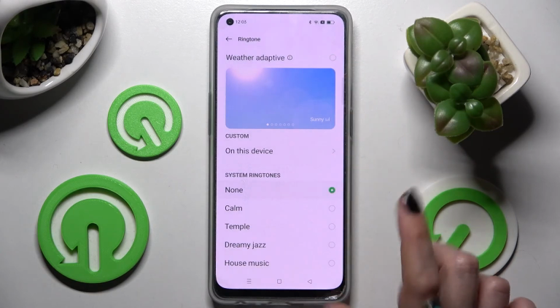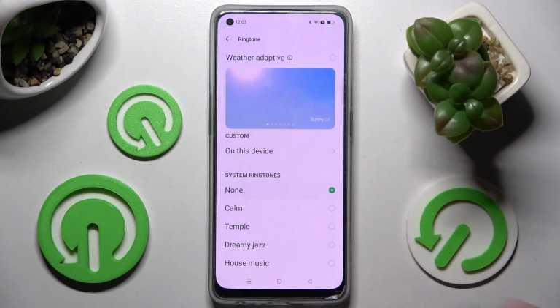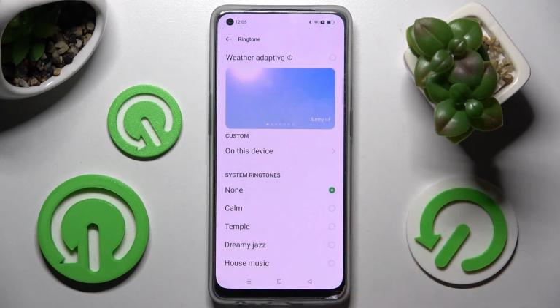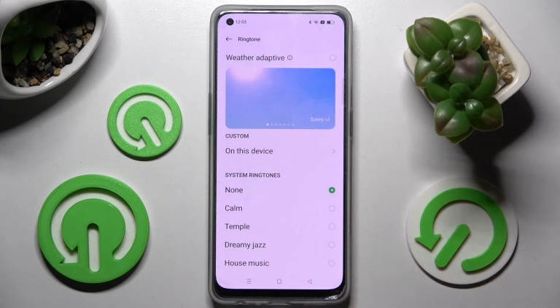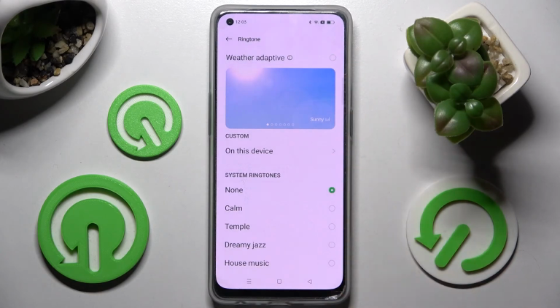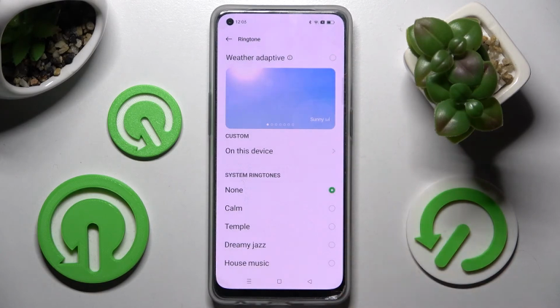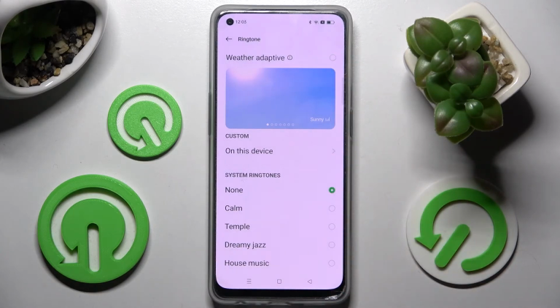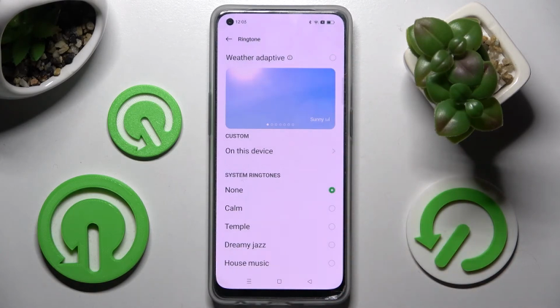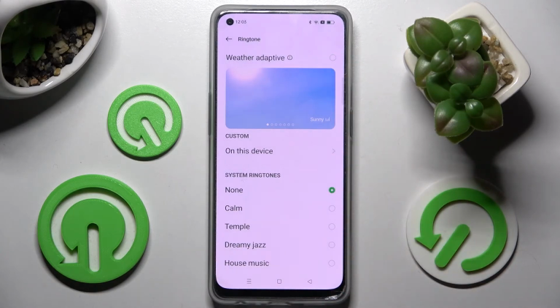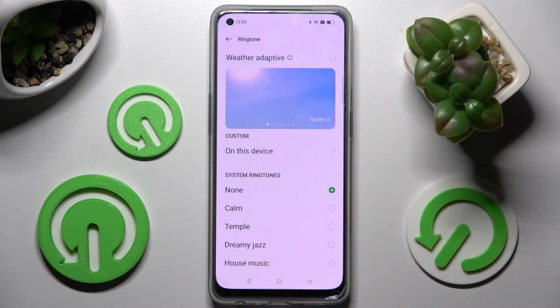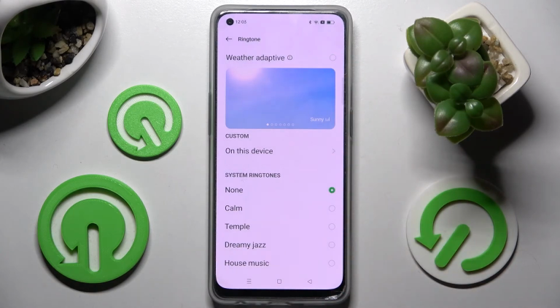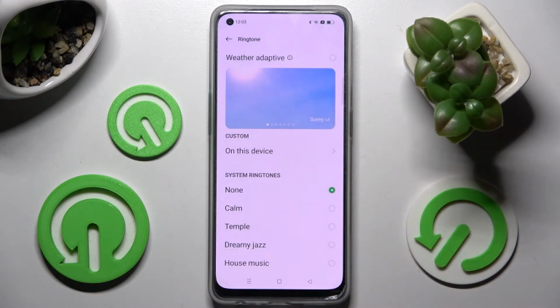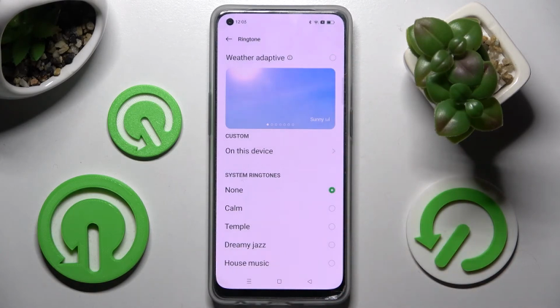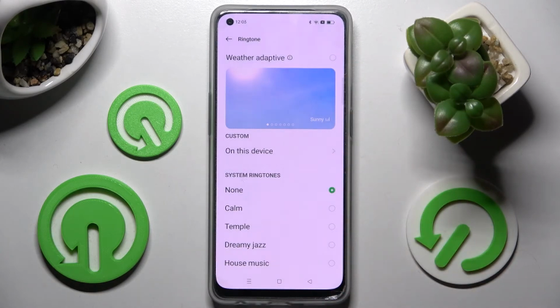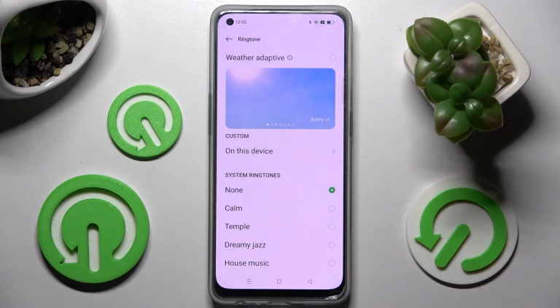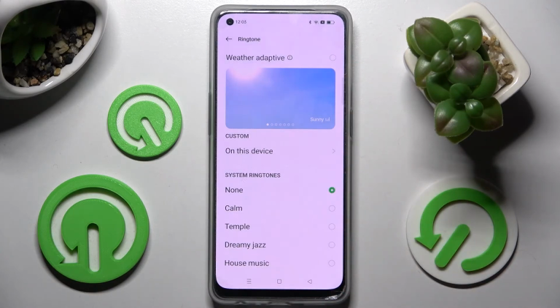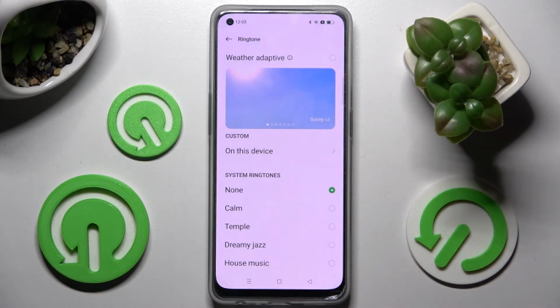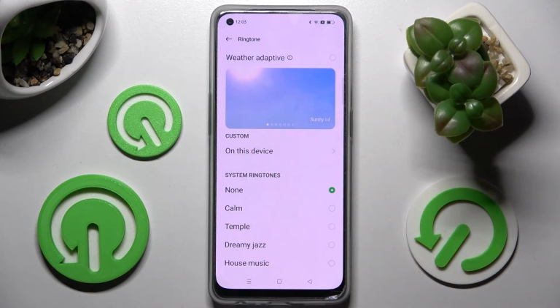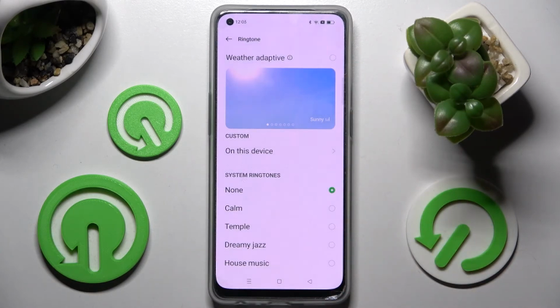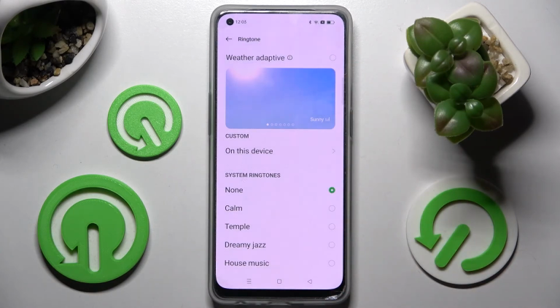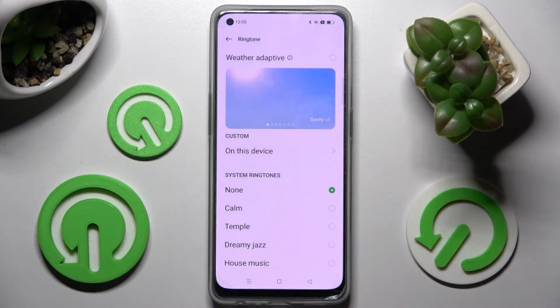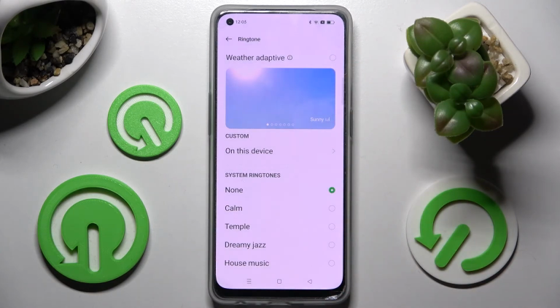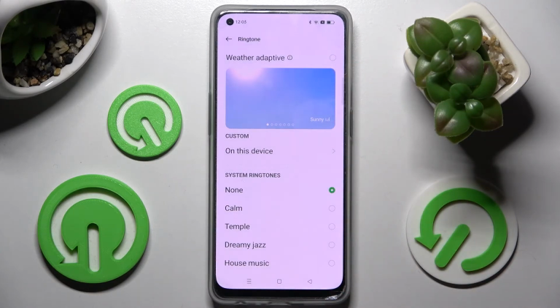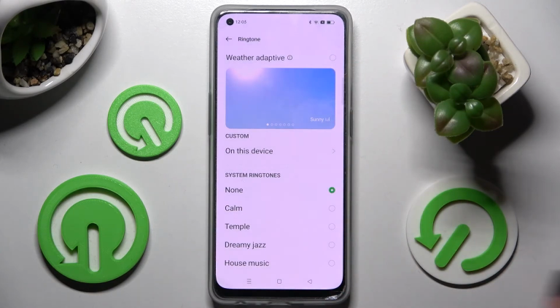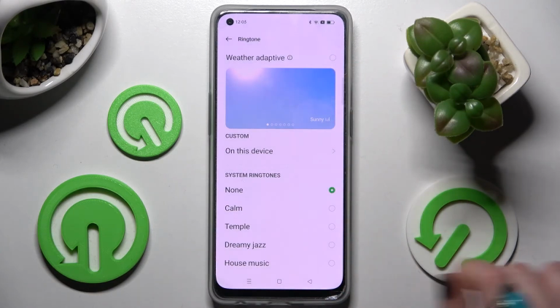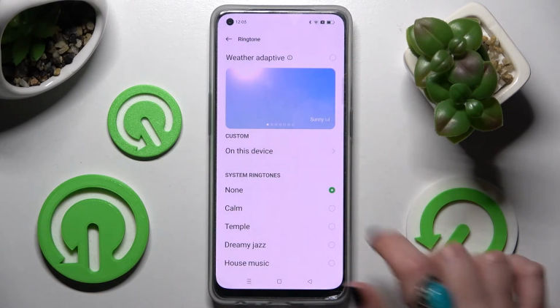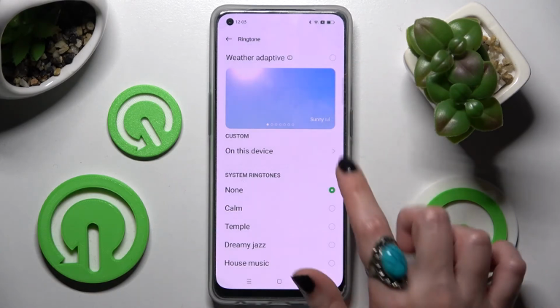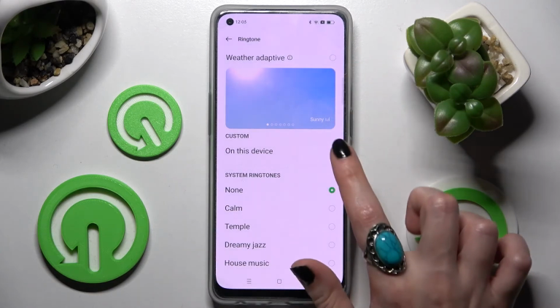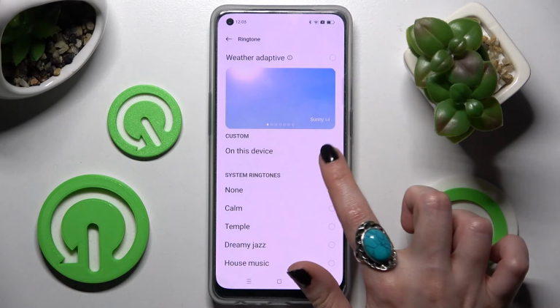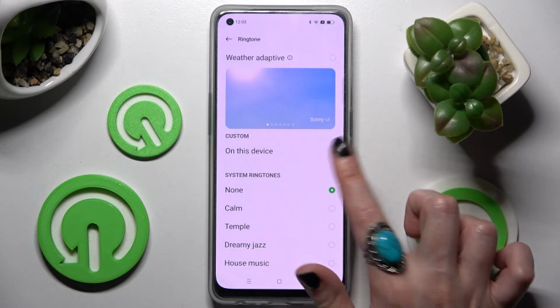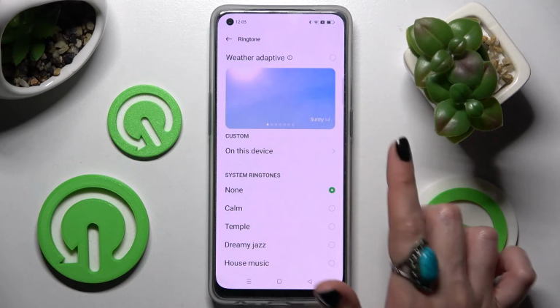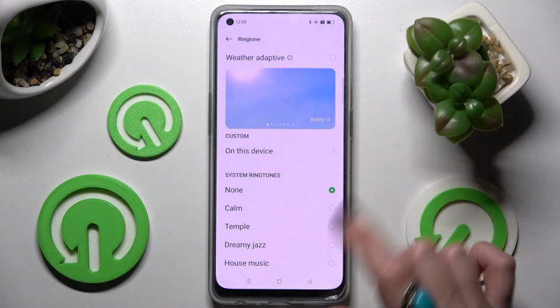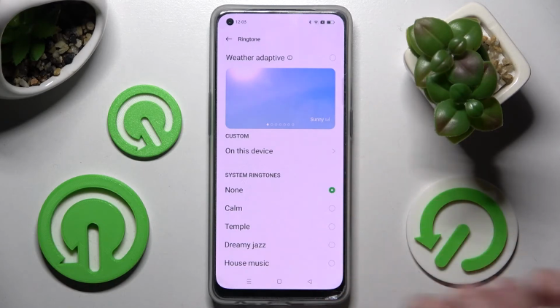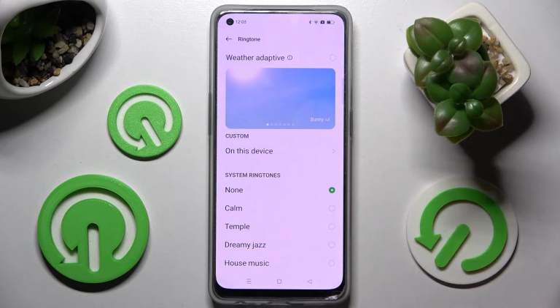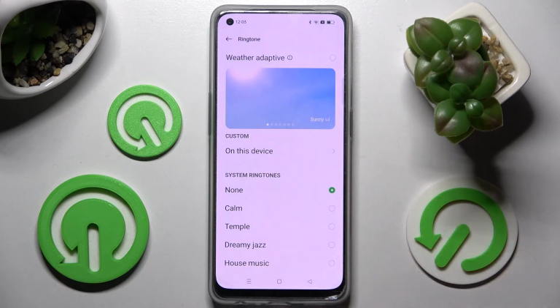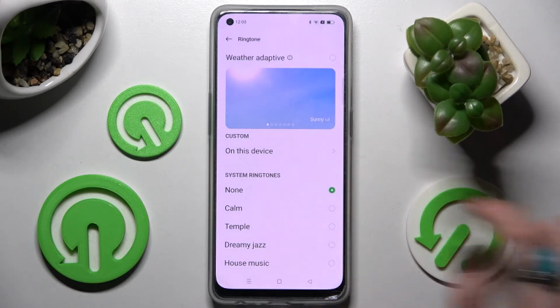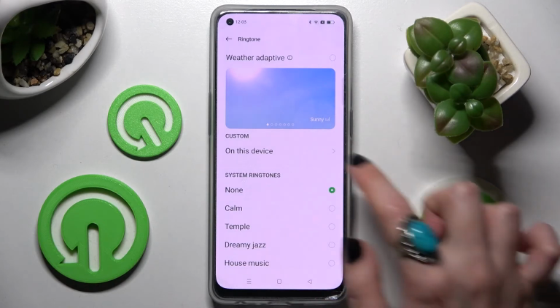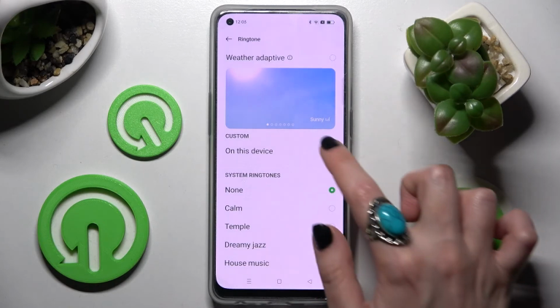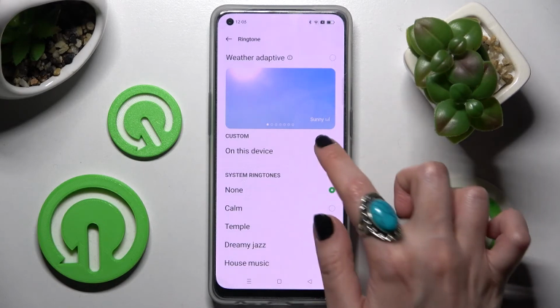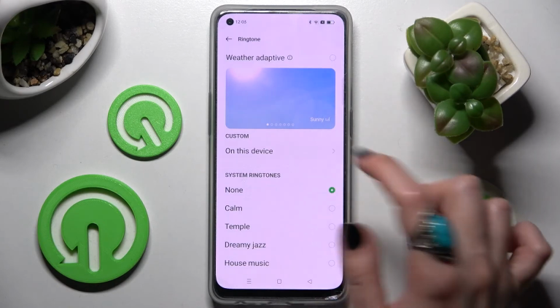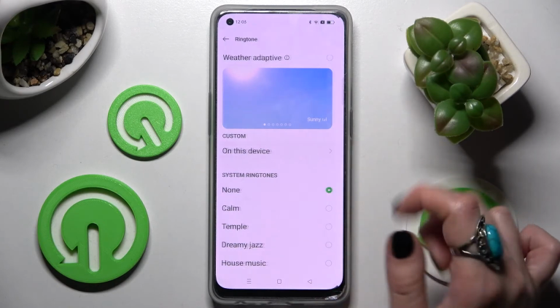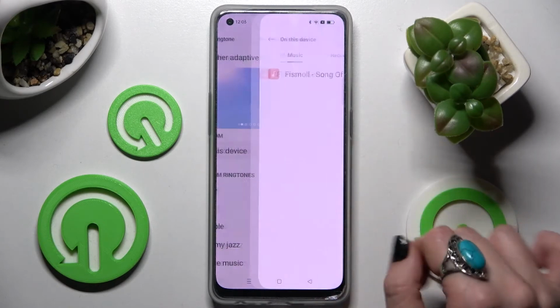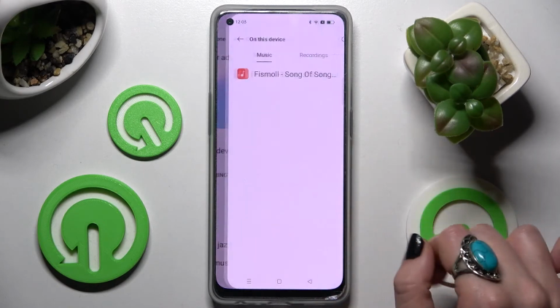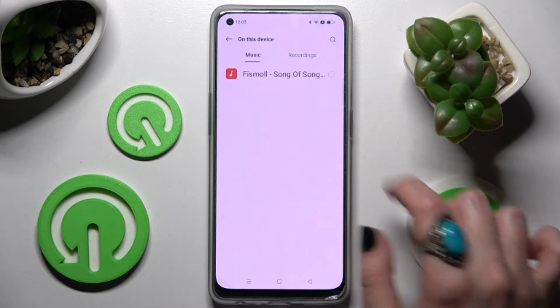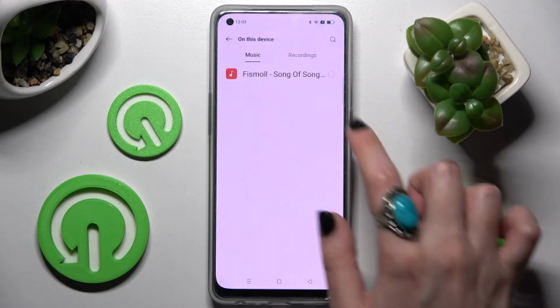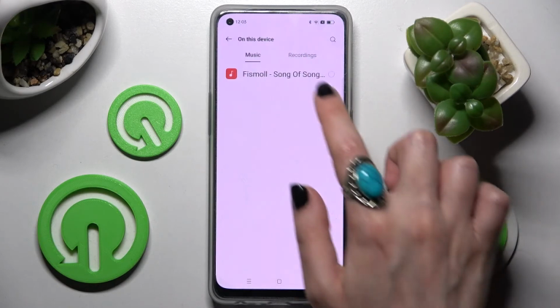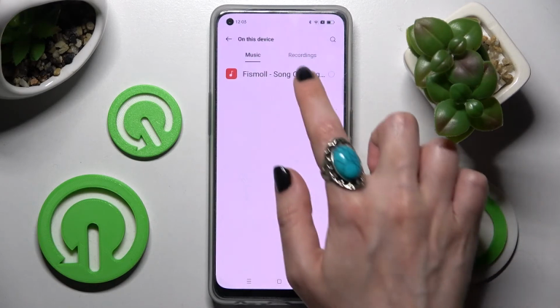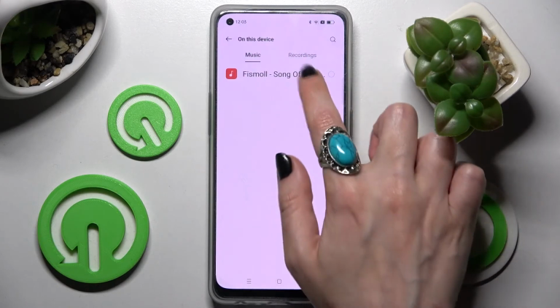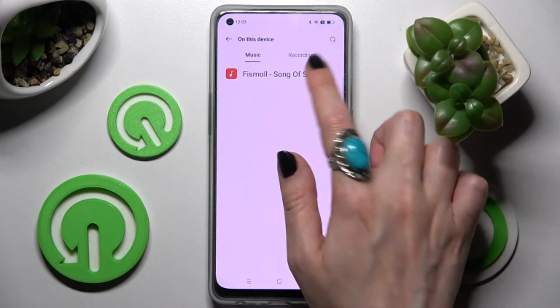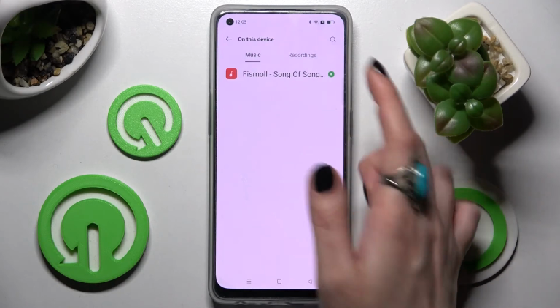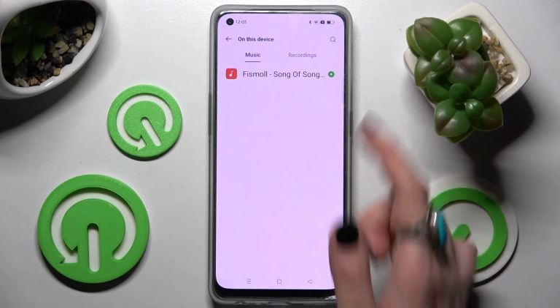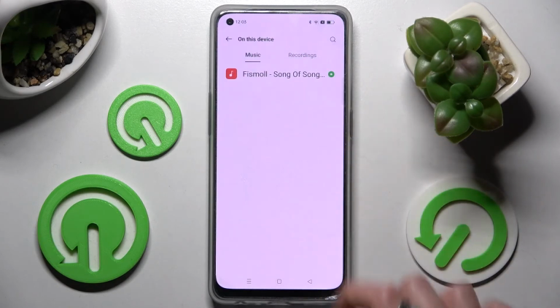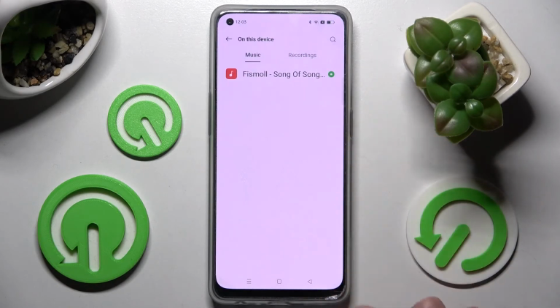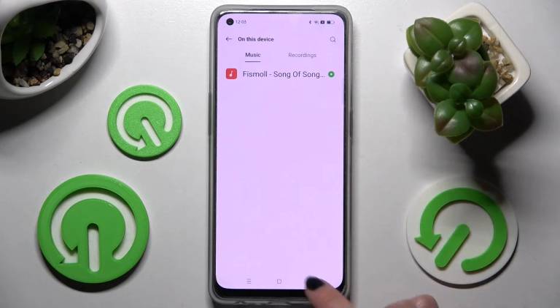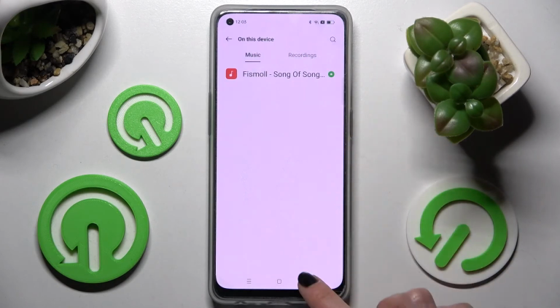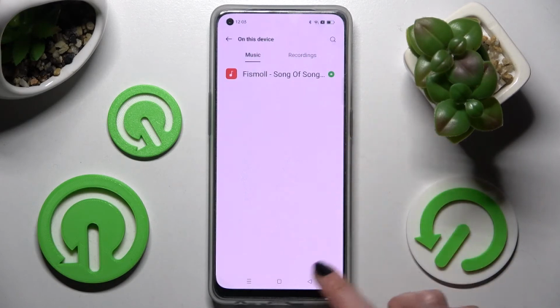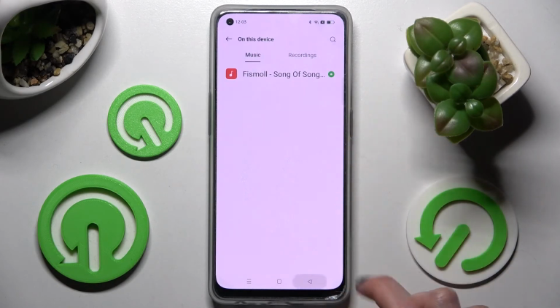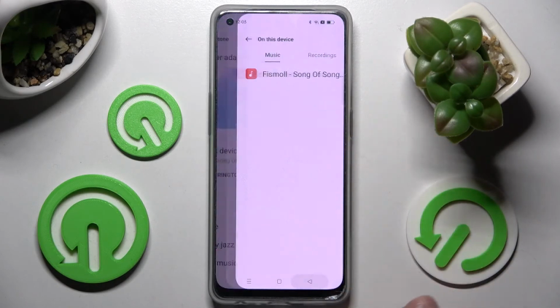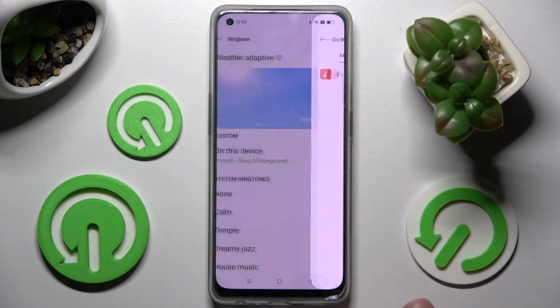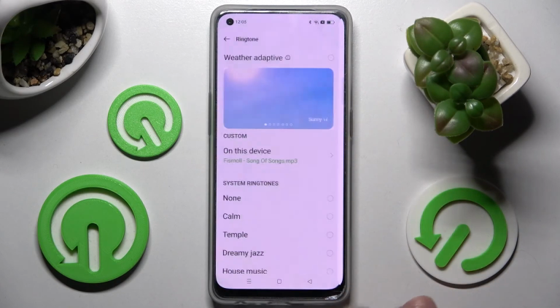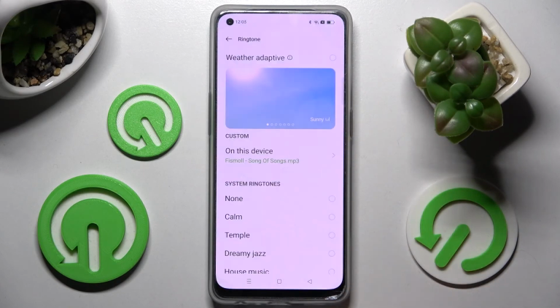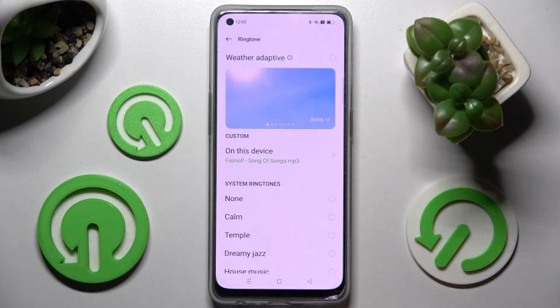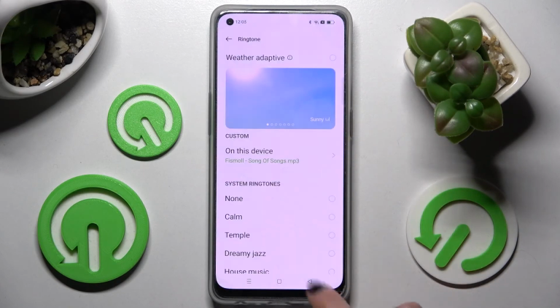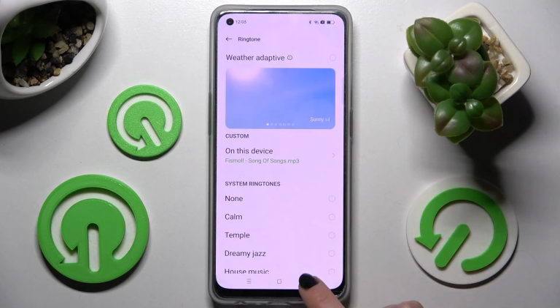To set up the best one for you, you can also tap one on this device, pick music from your smartphone, and go back.